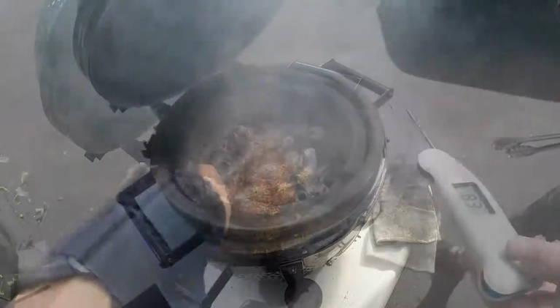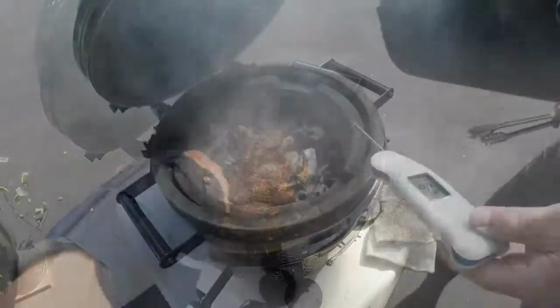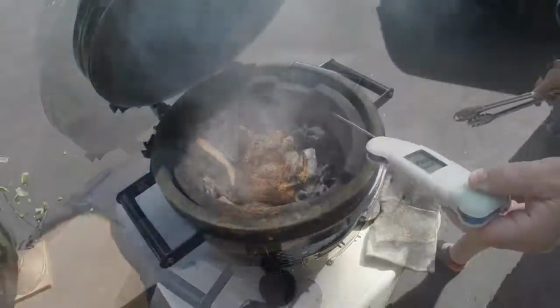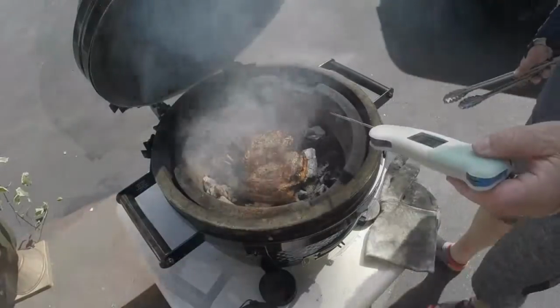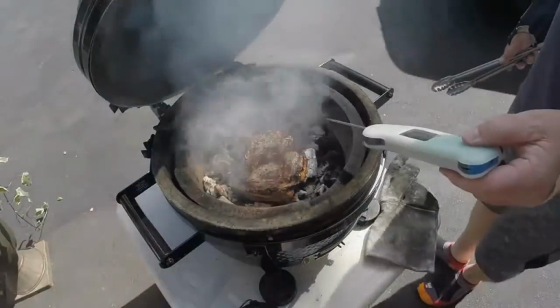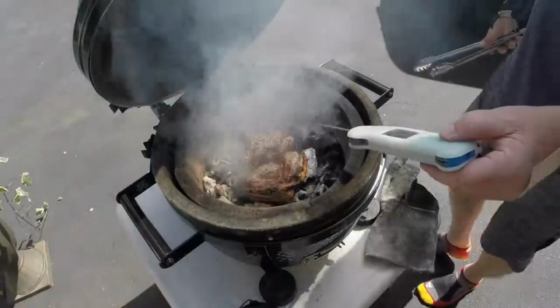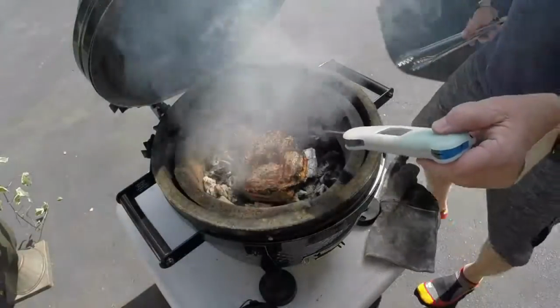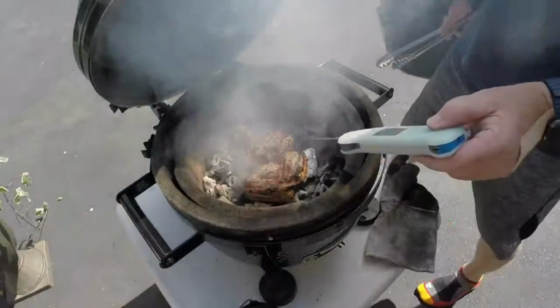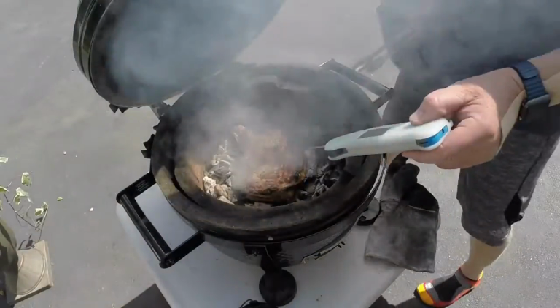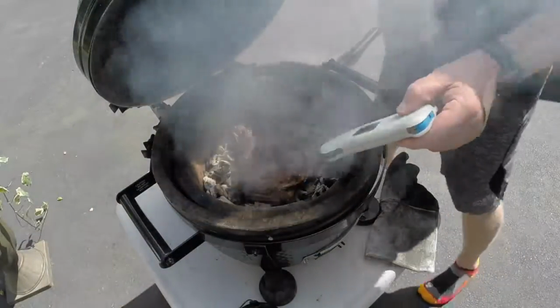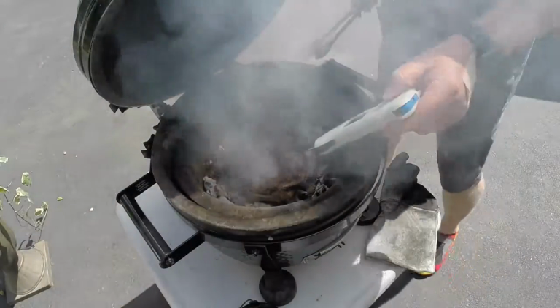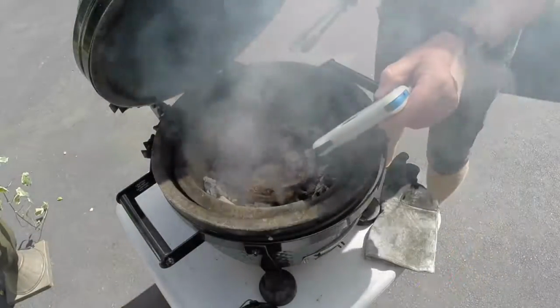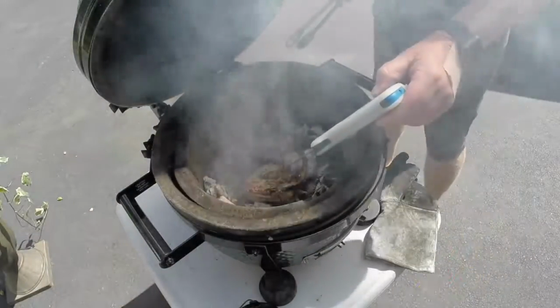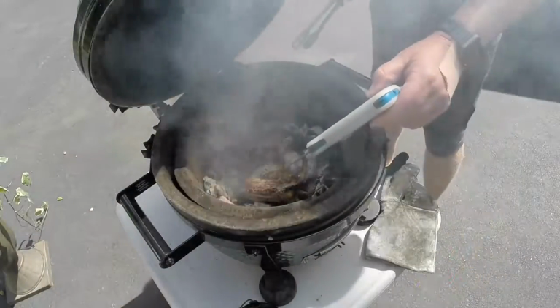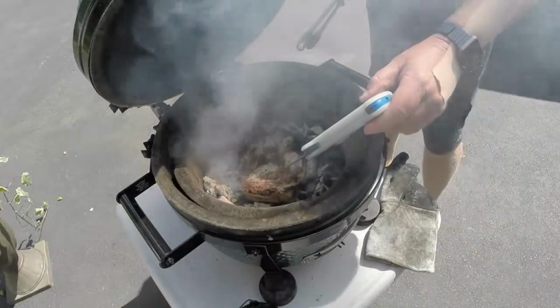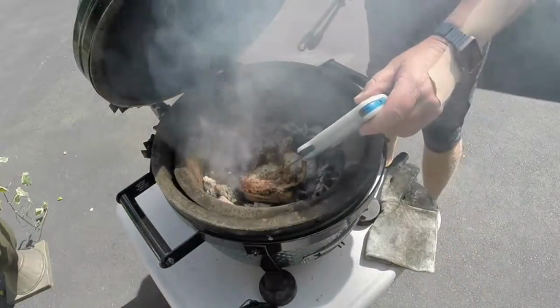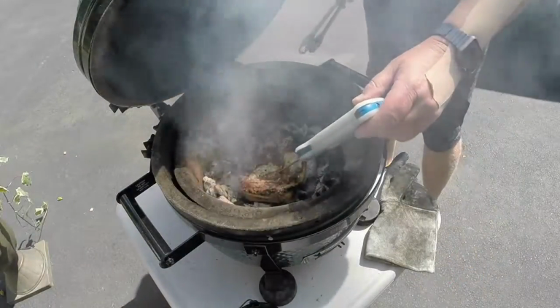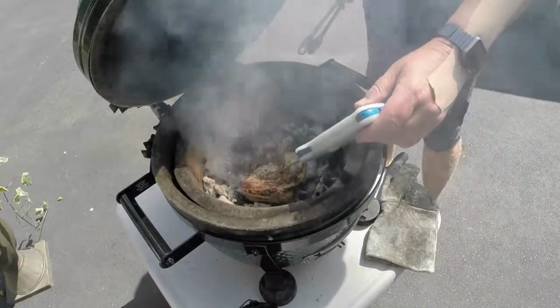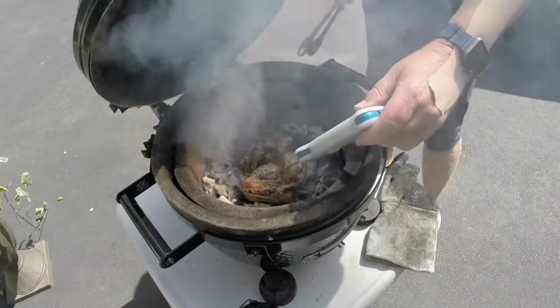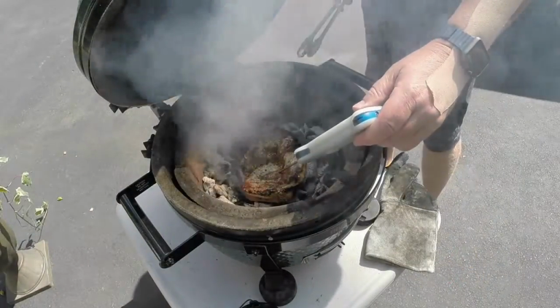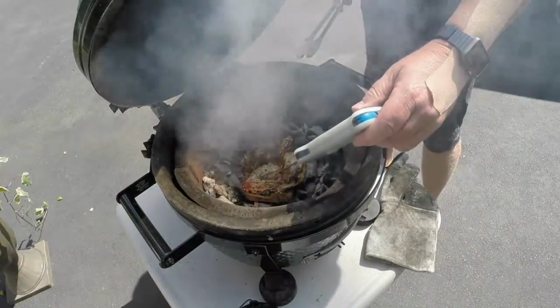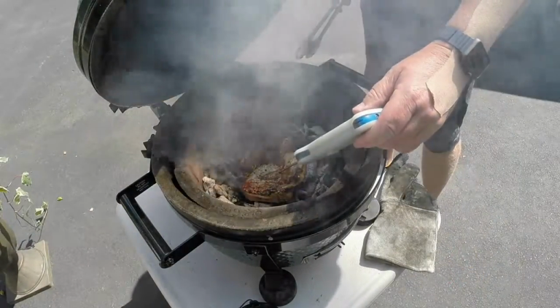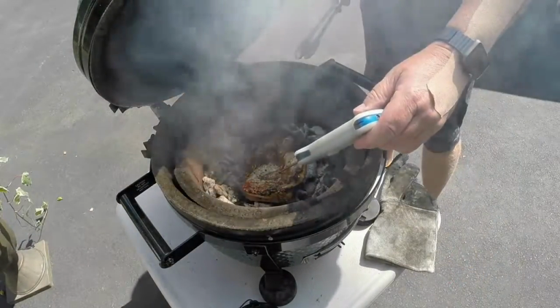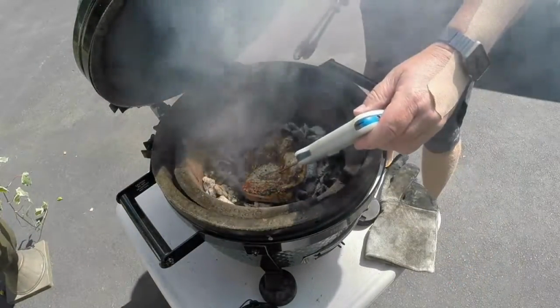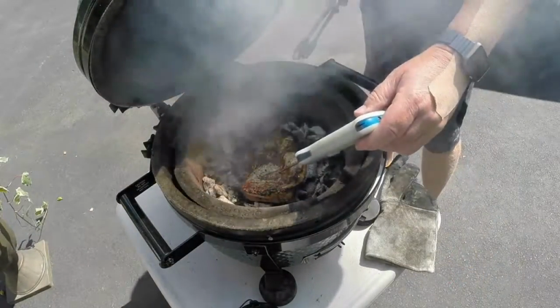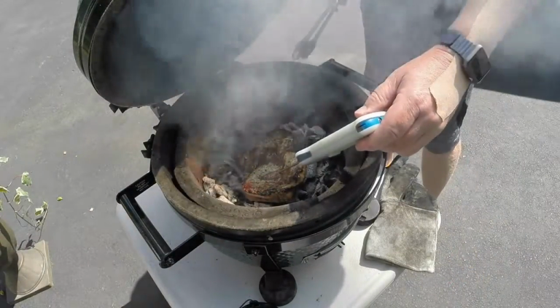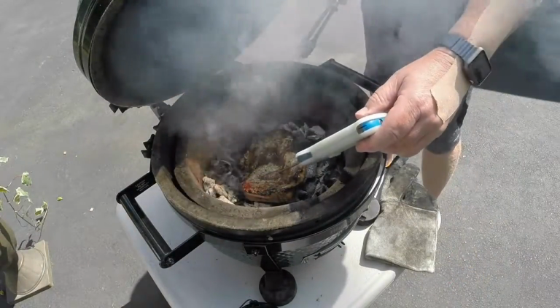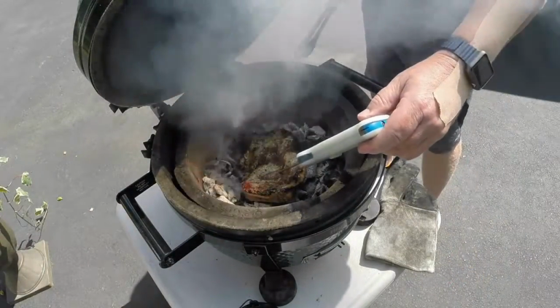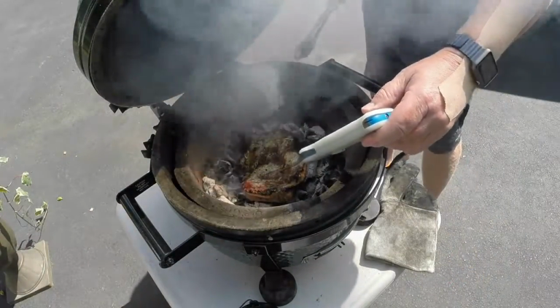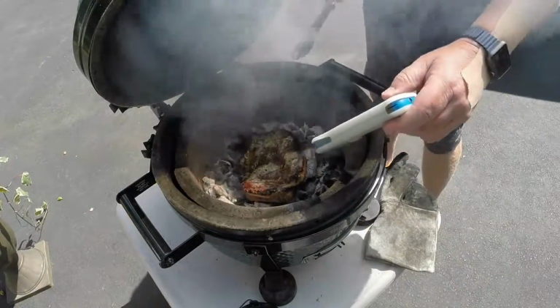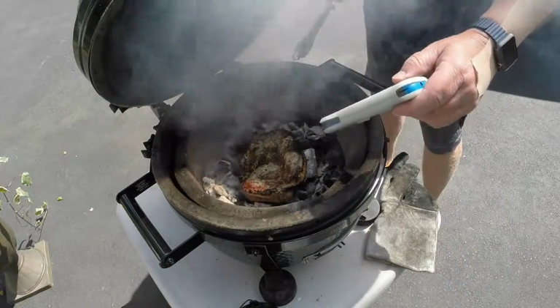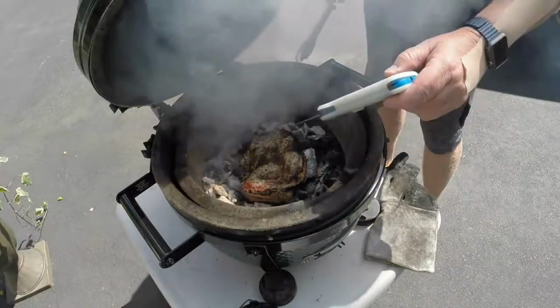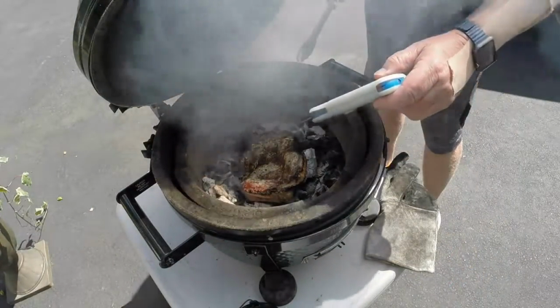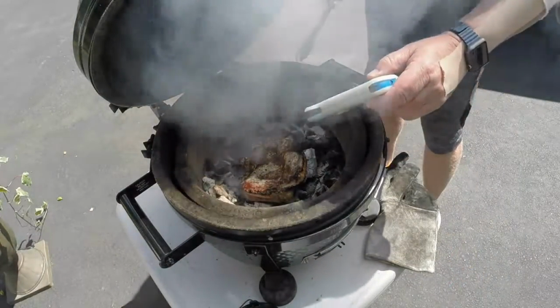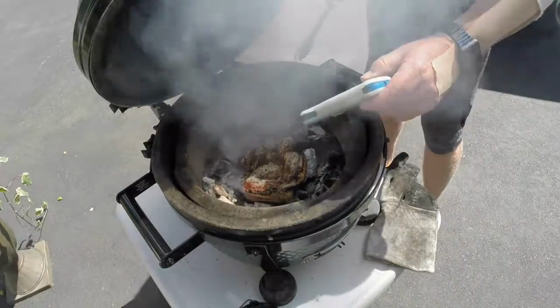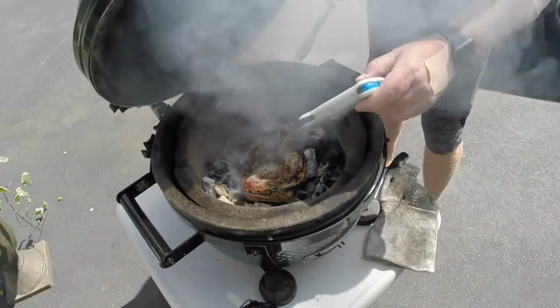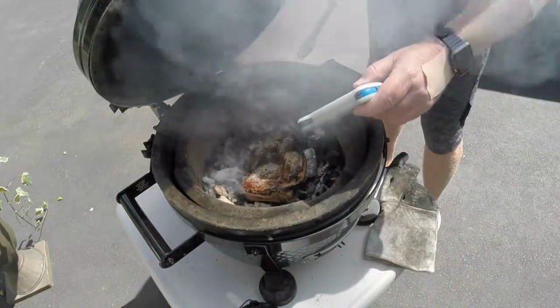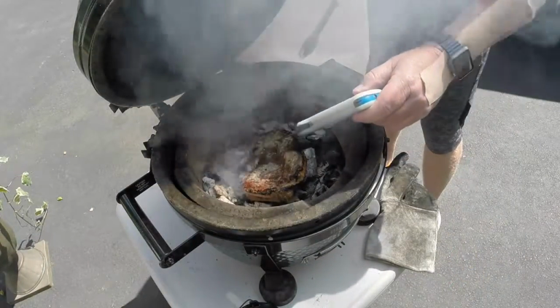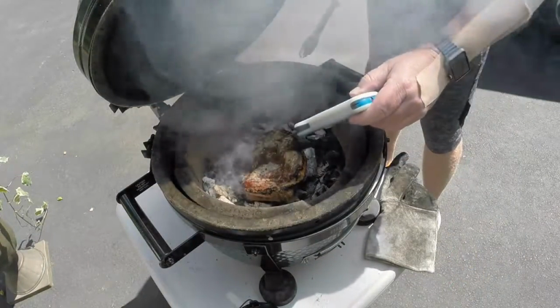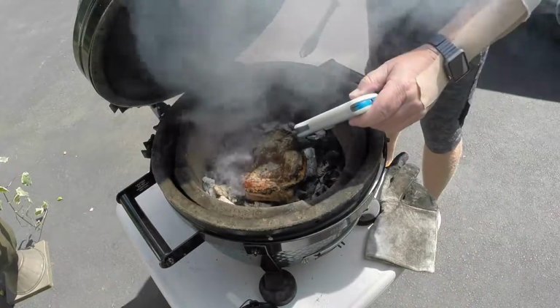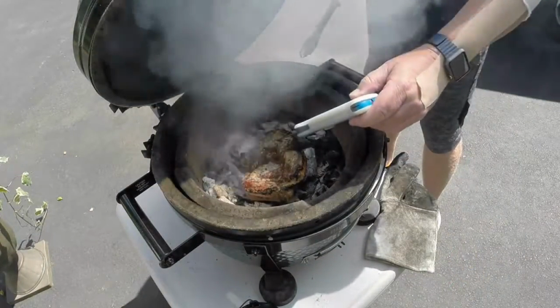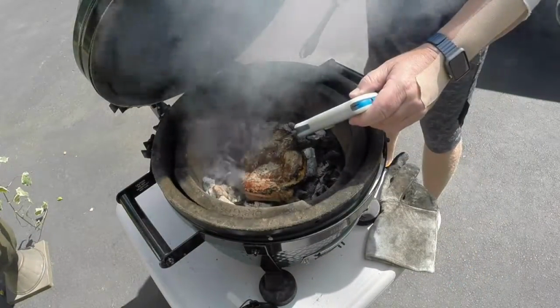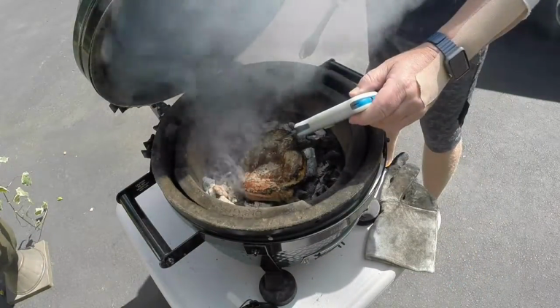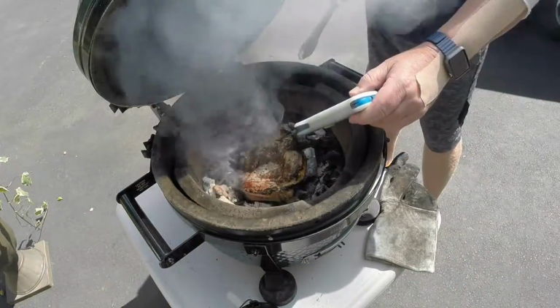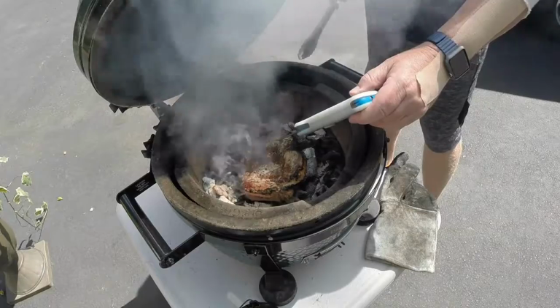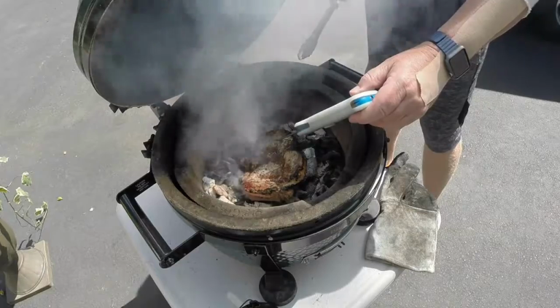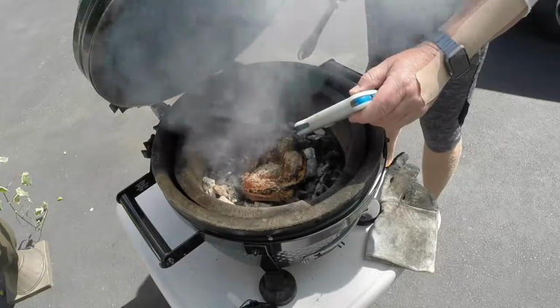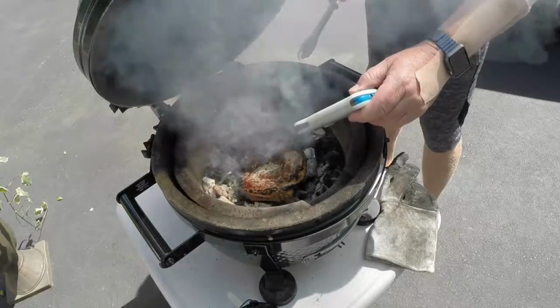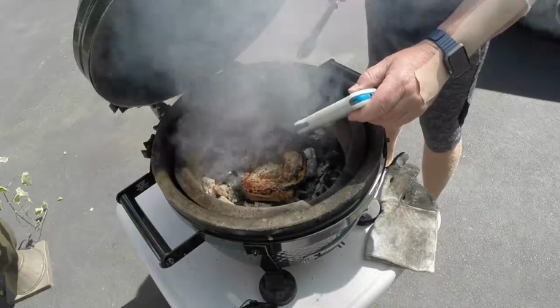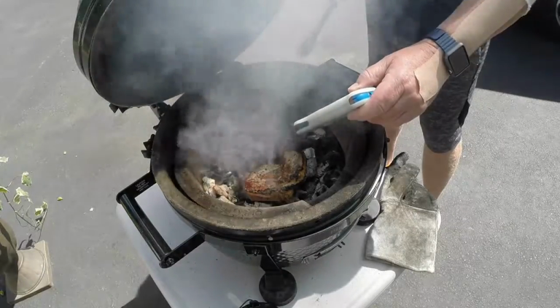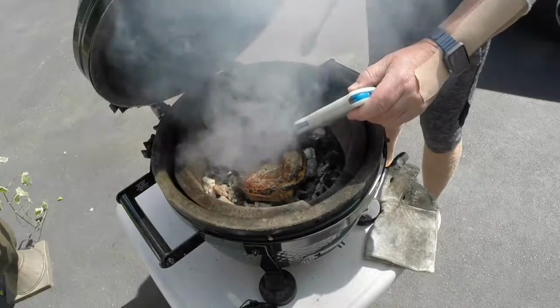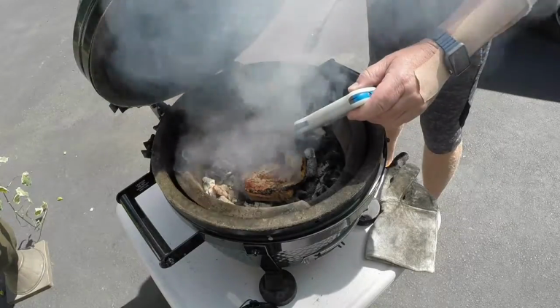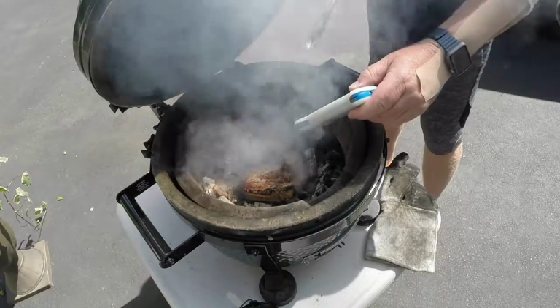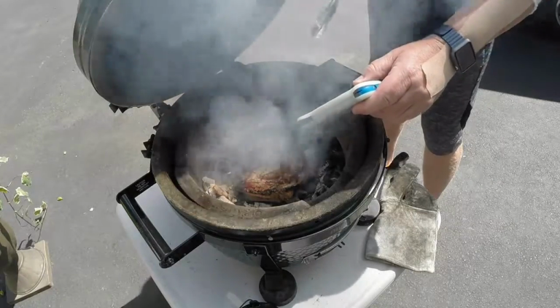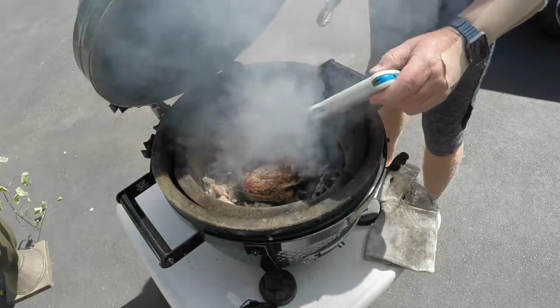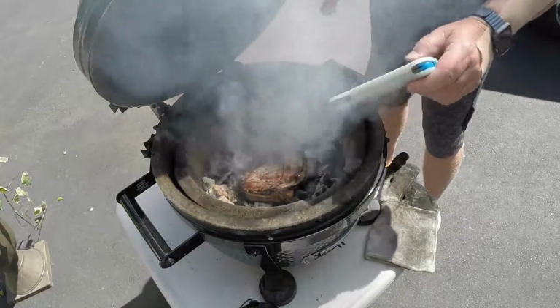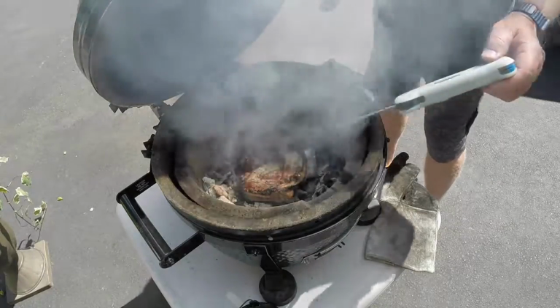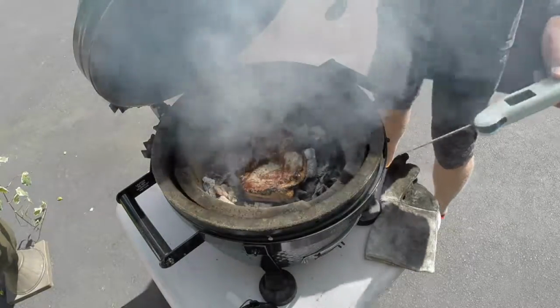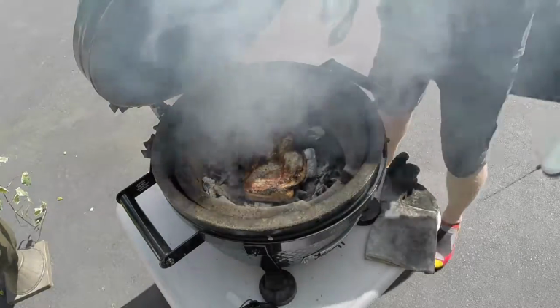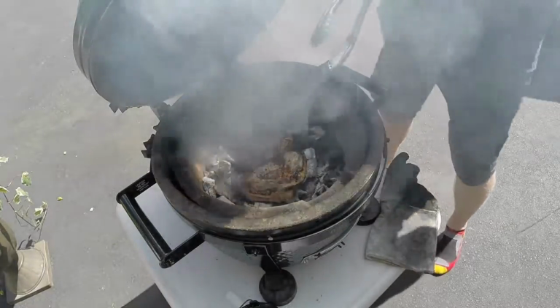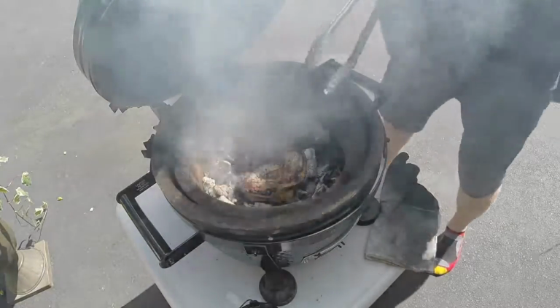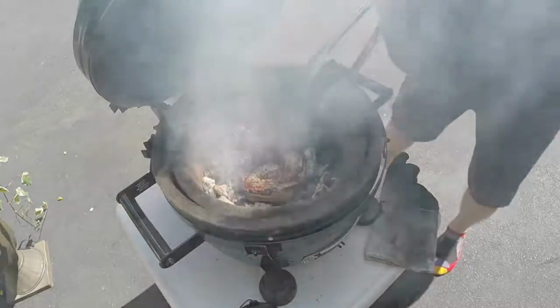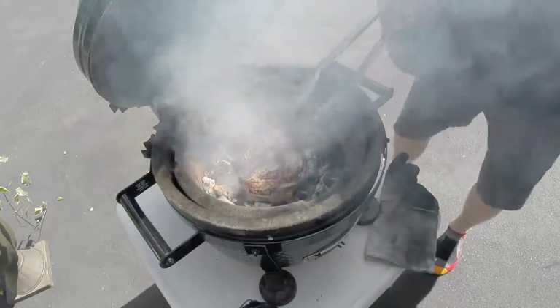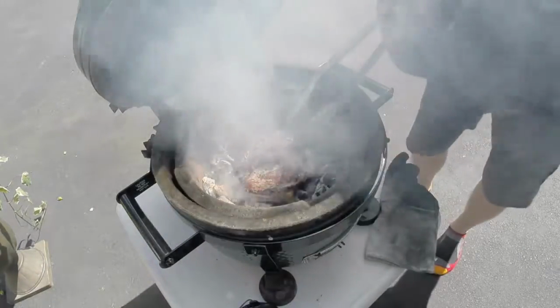Probe it one more time. About 100. Almost 110.